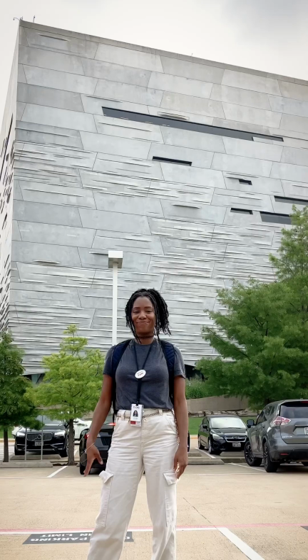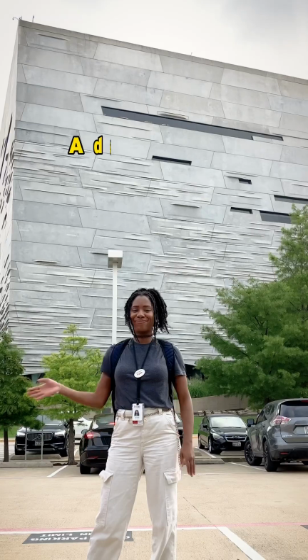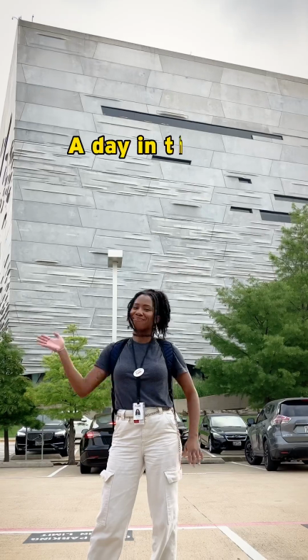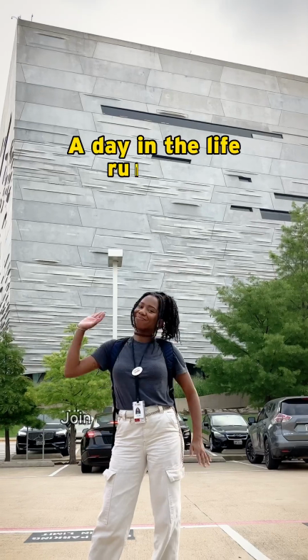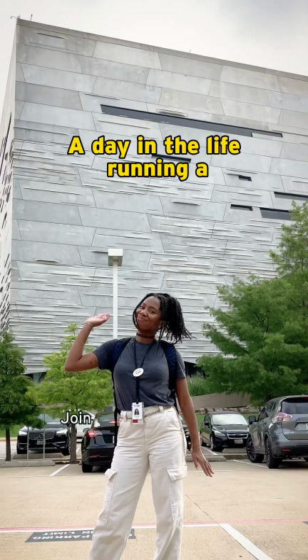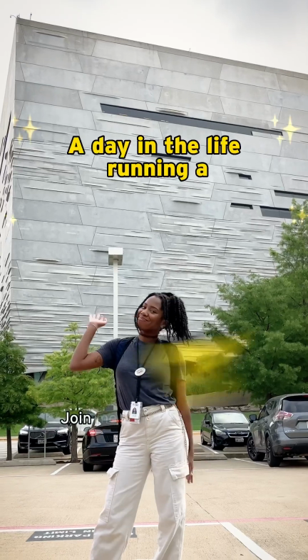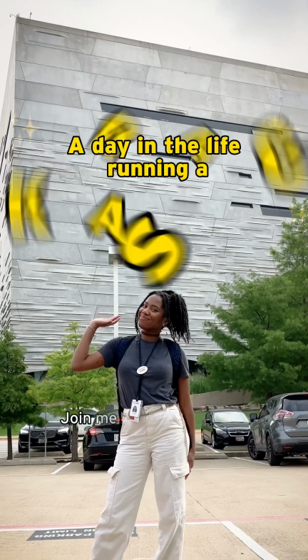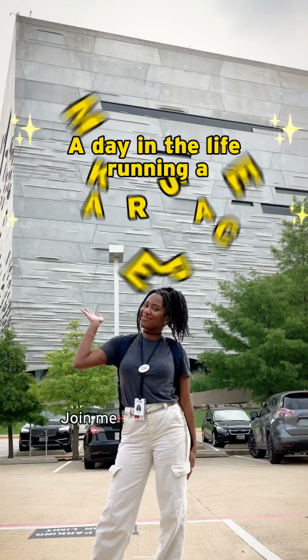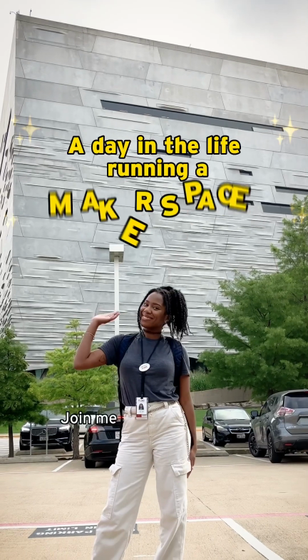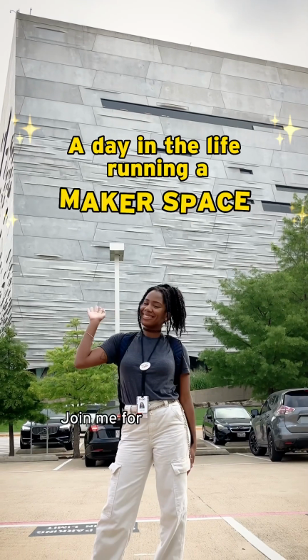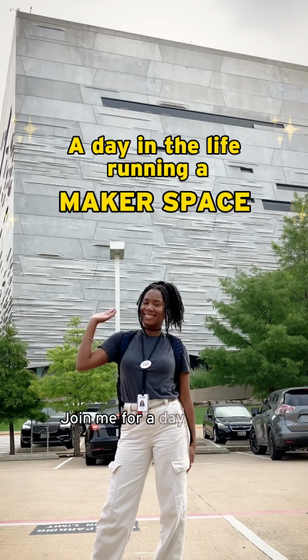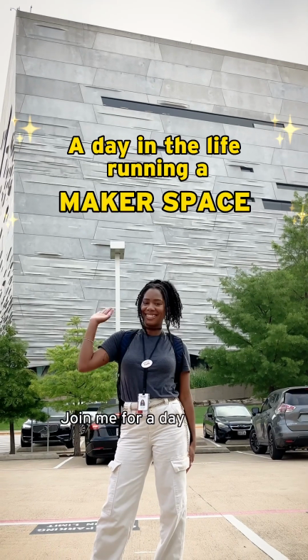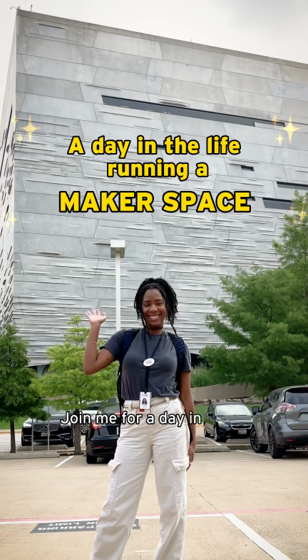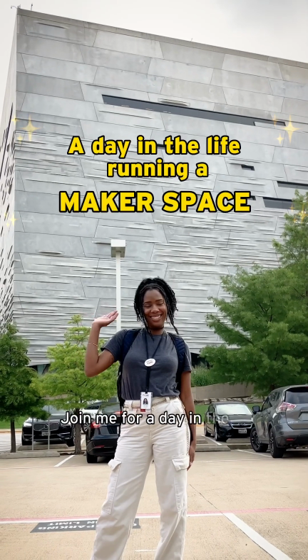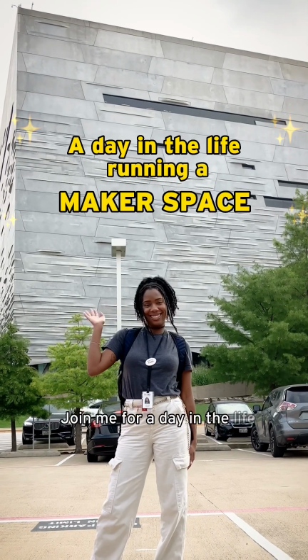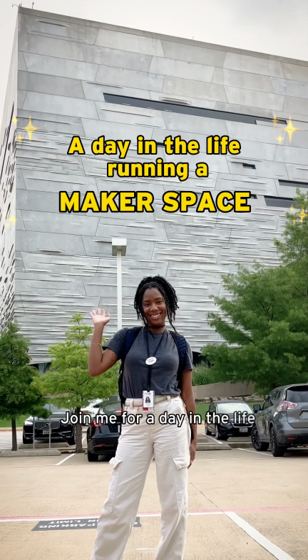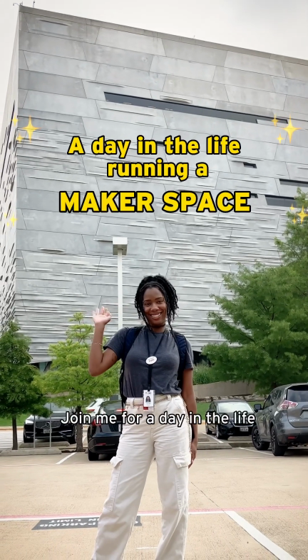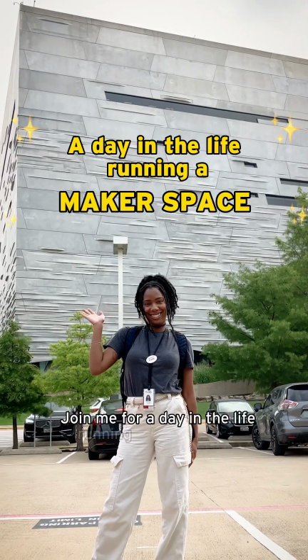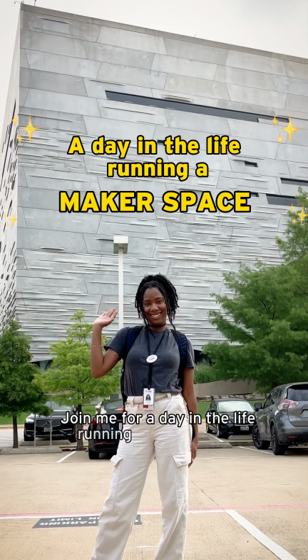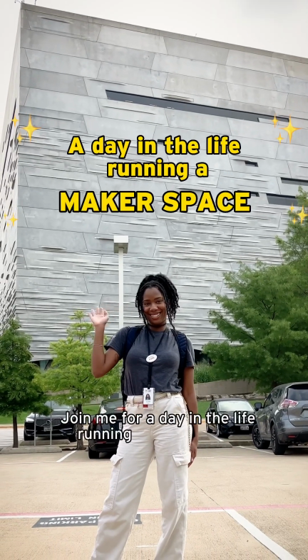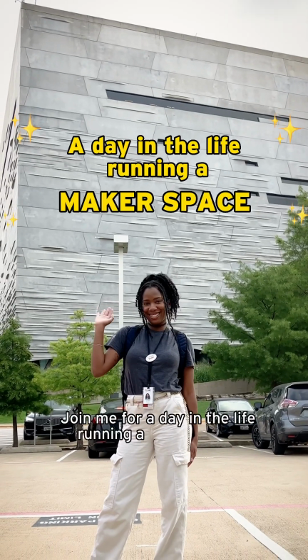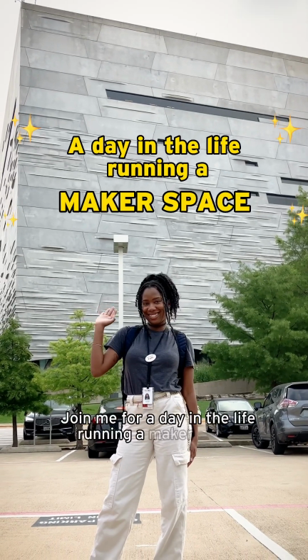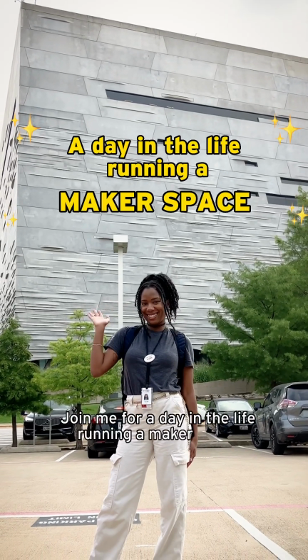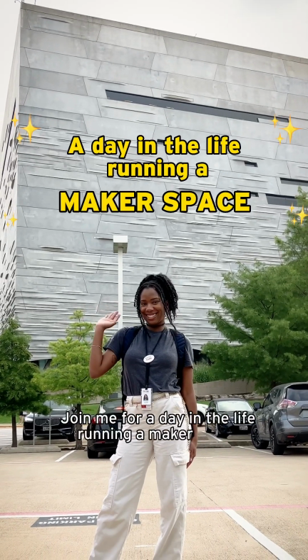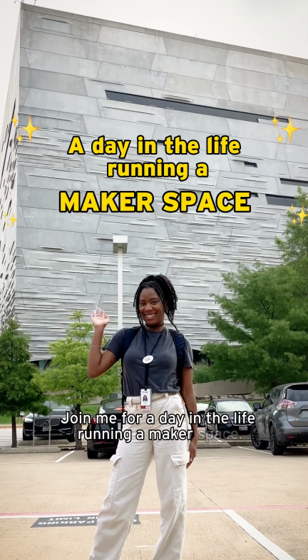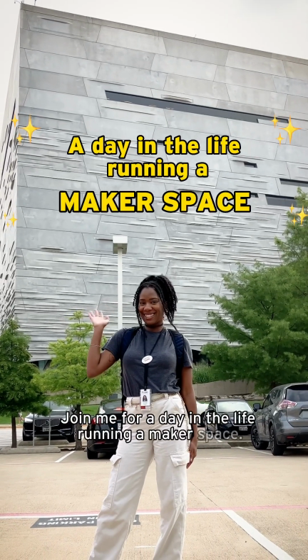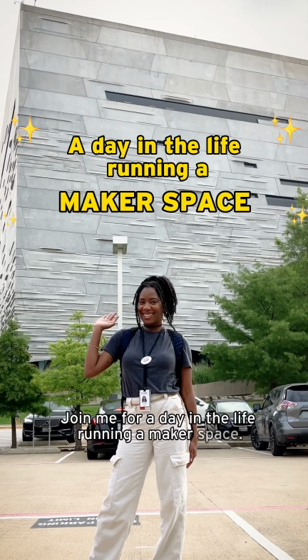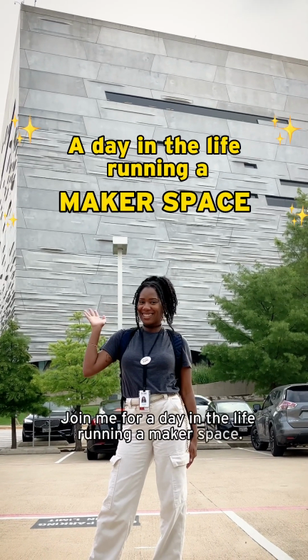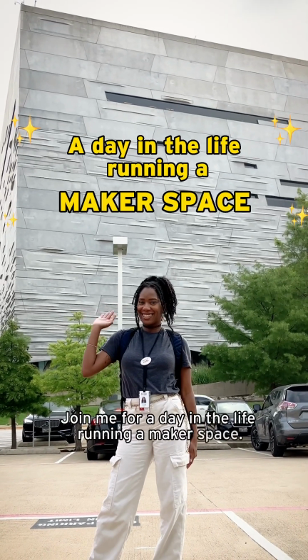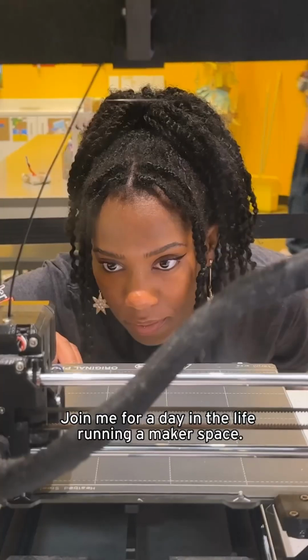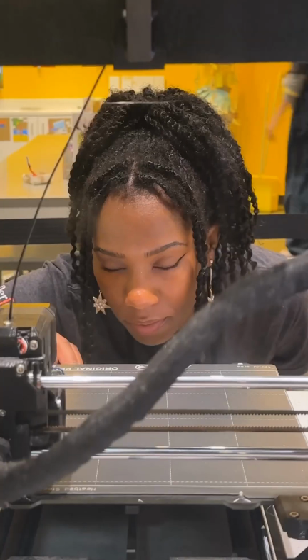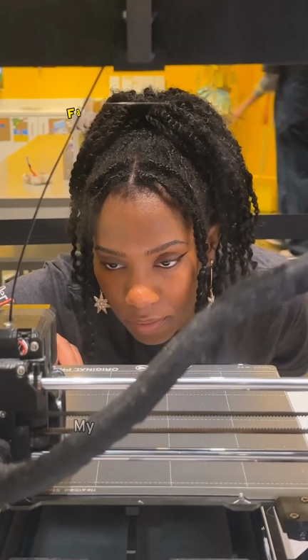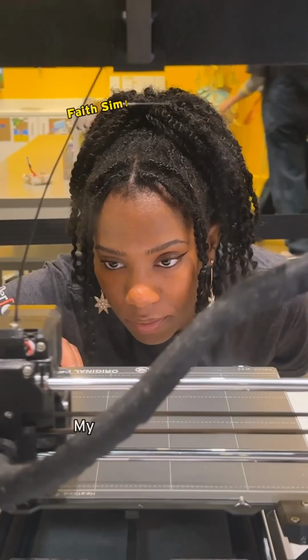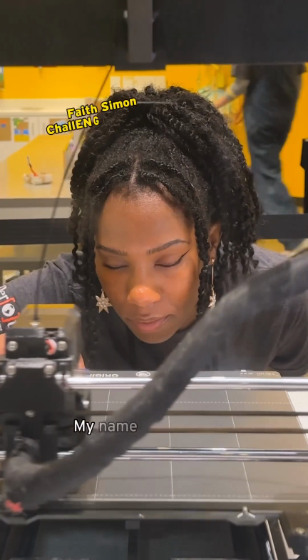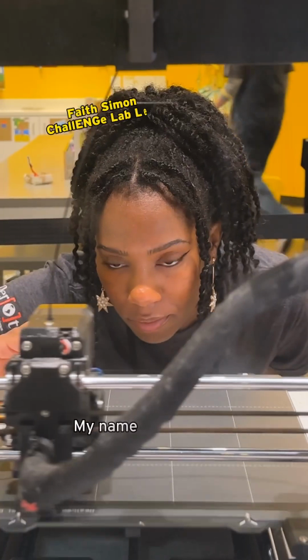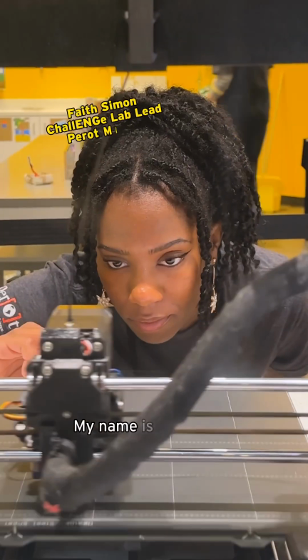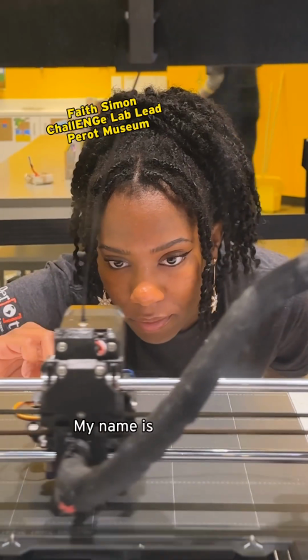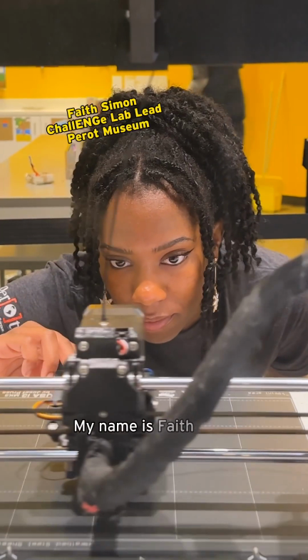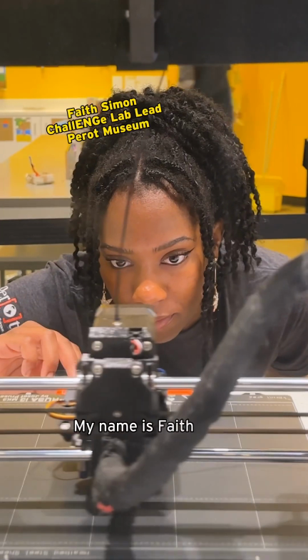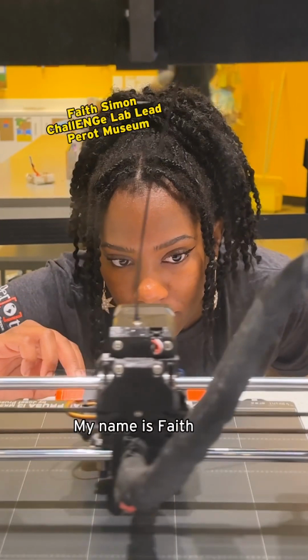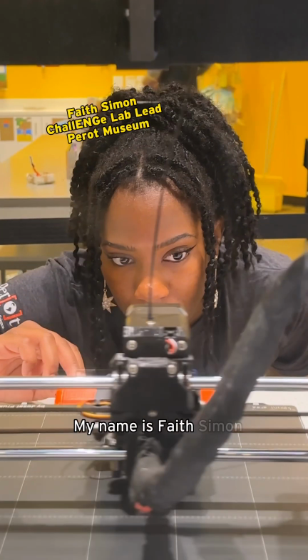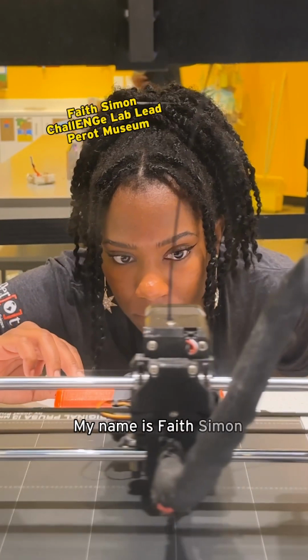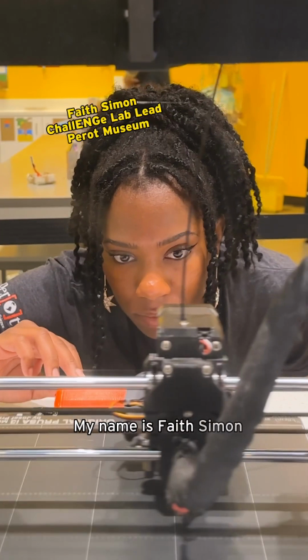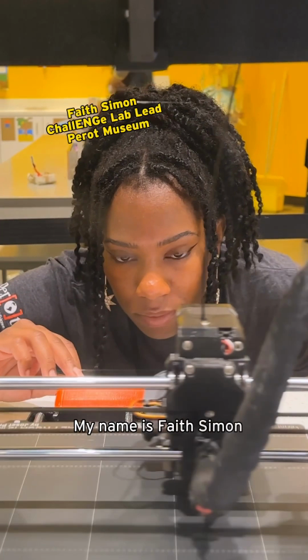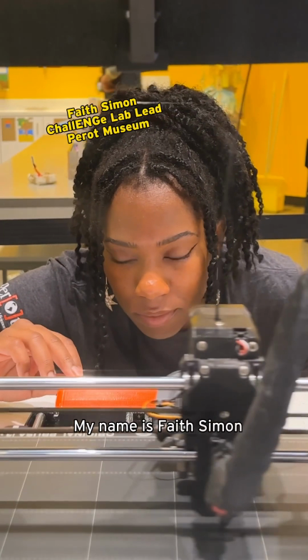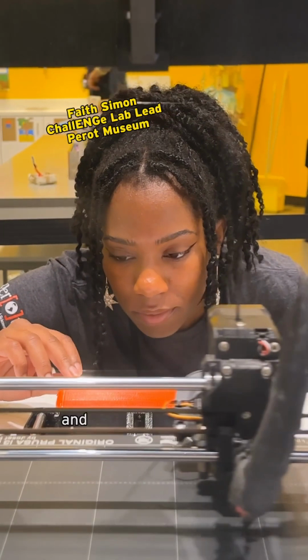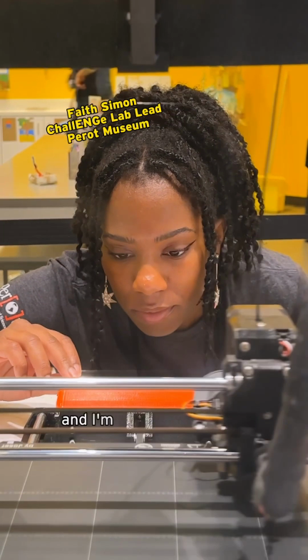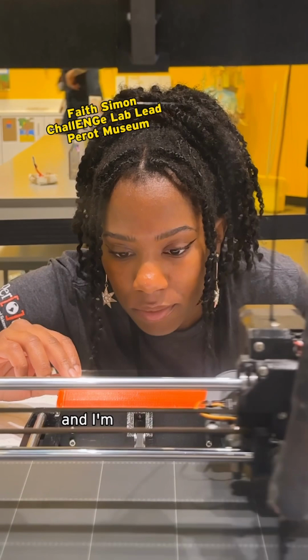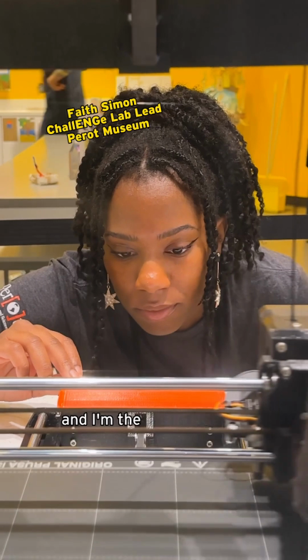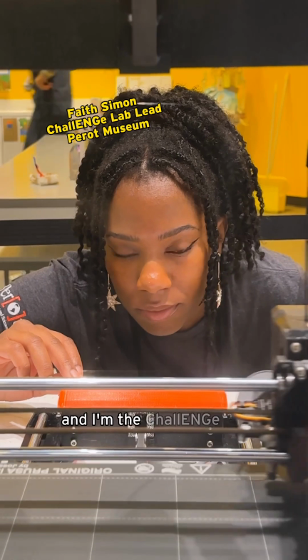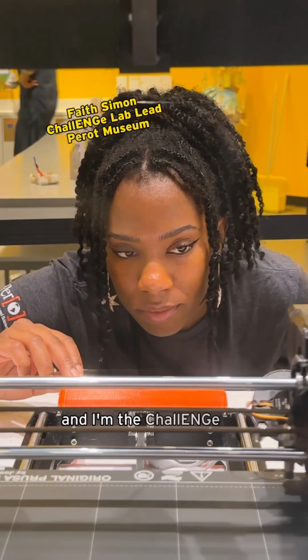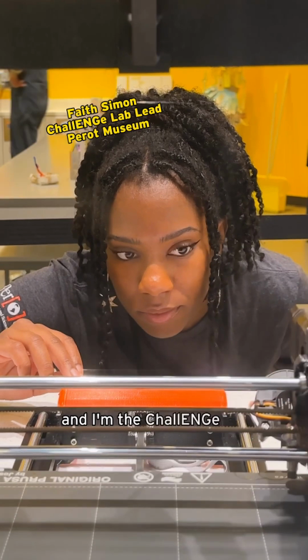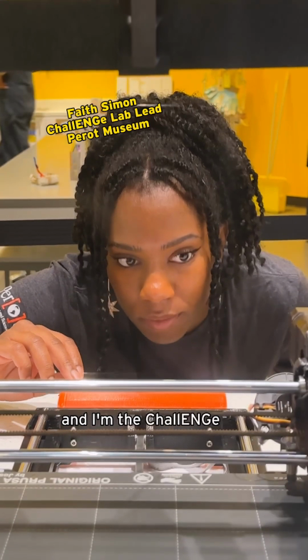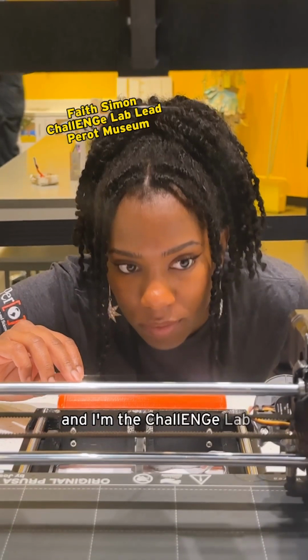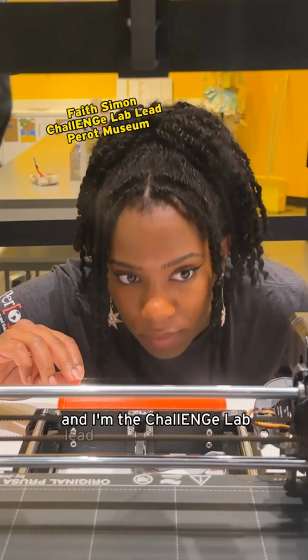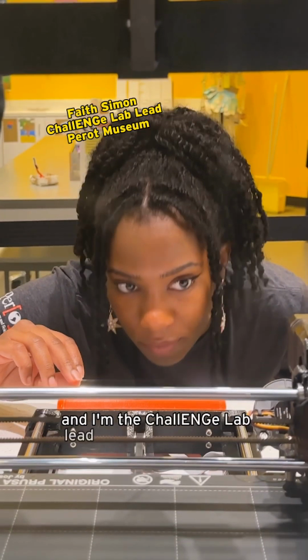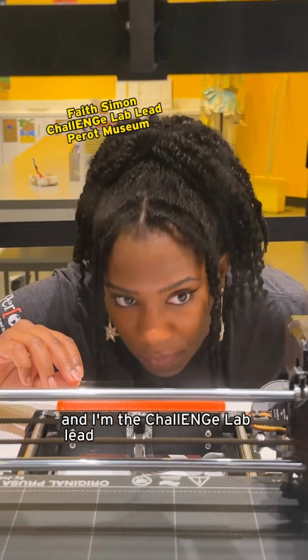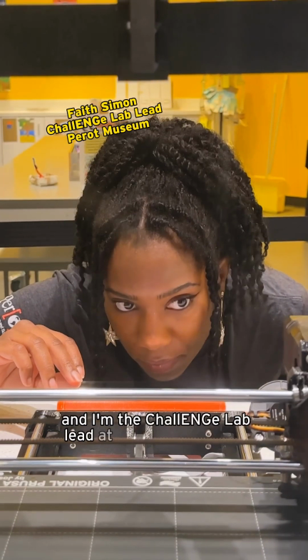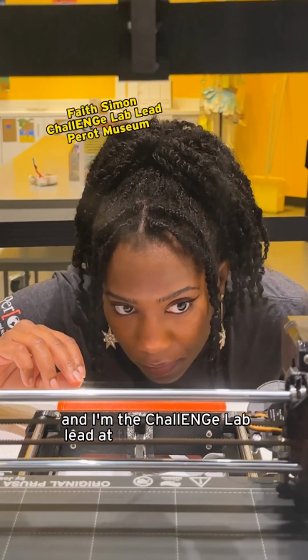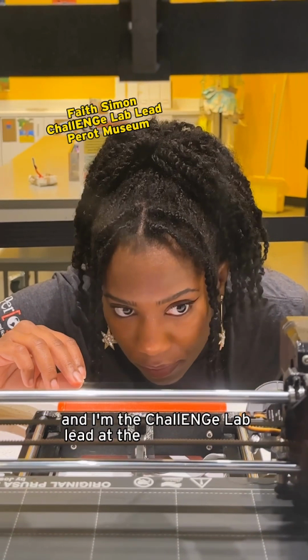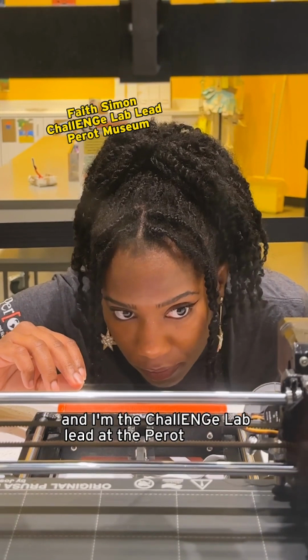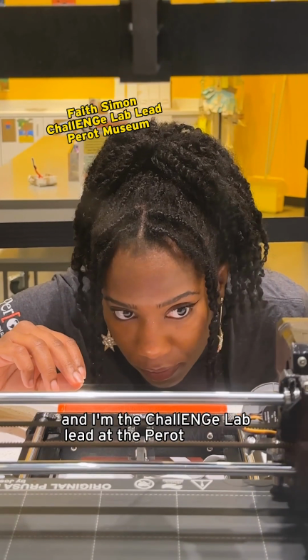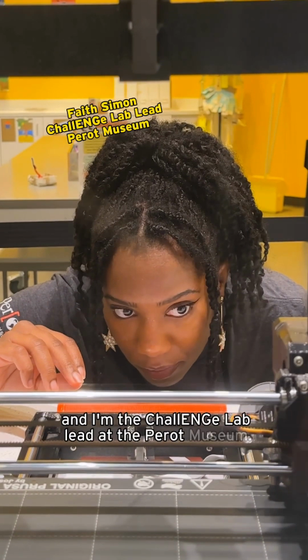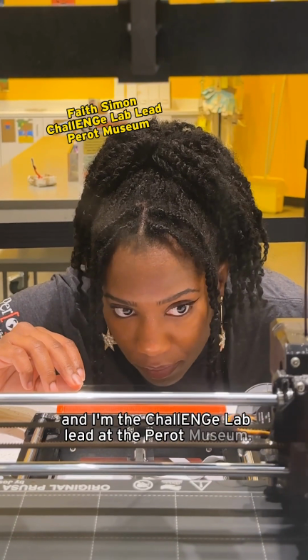Join me for a day in the life running a makerspace. My name is Faith Simon and I'm the Challenge Lab lead at the Pro Museum.